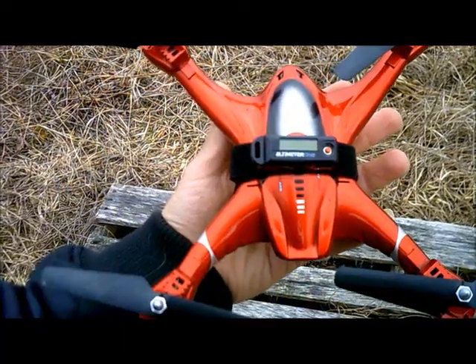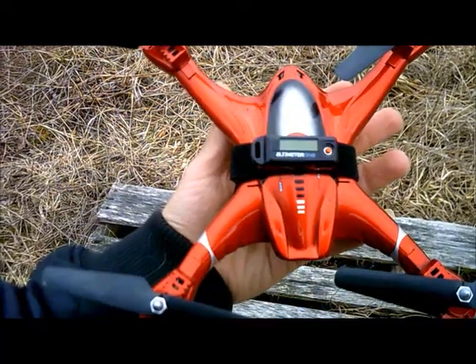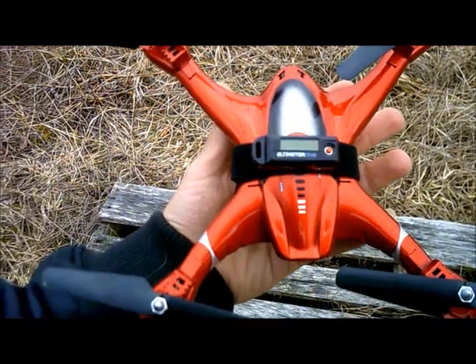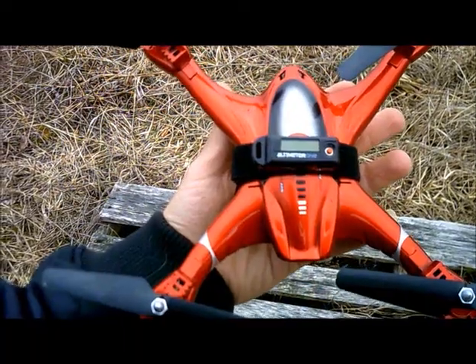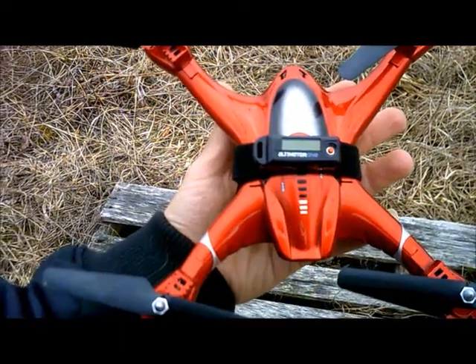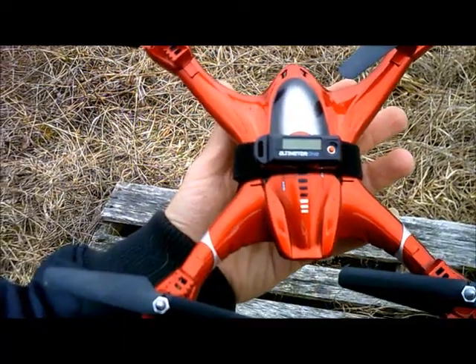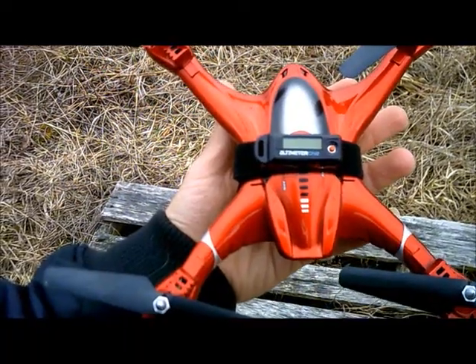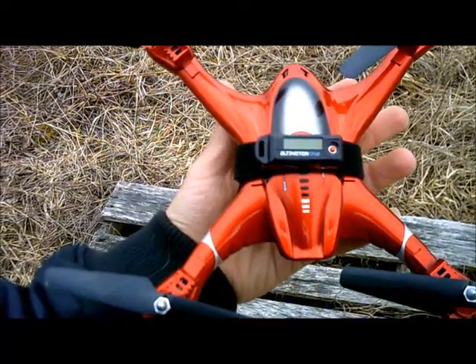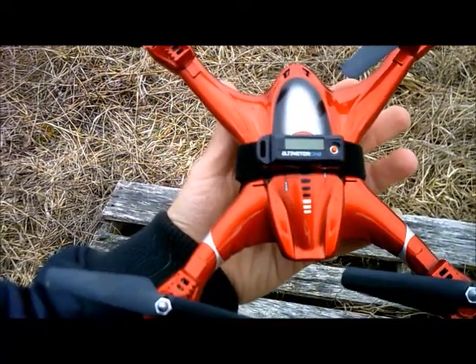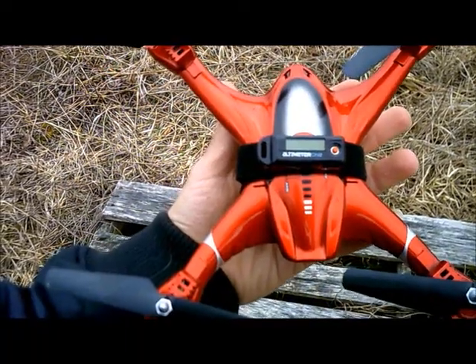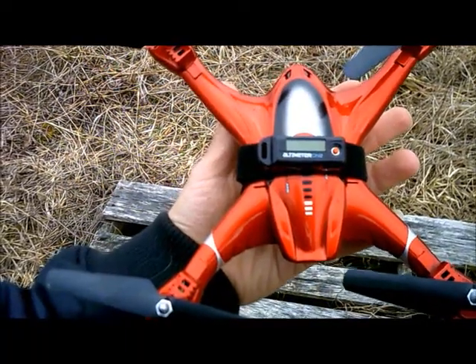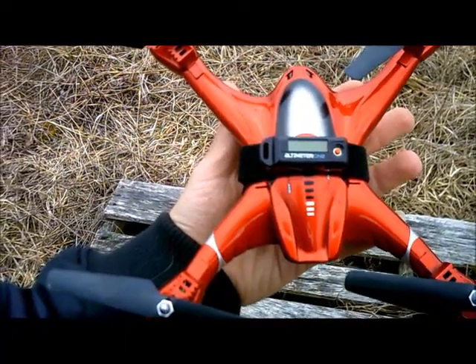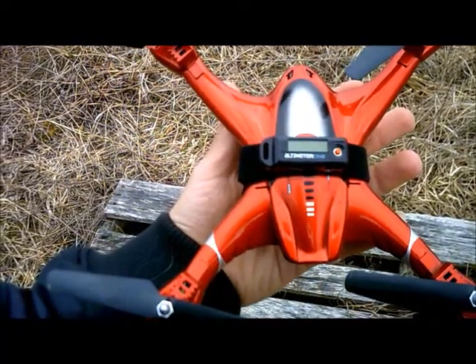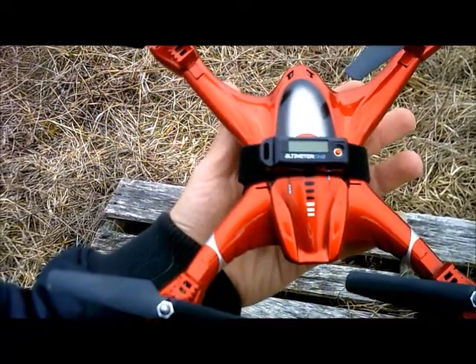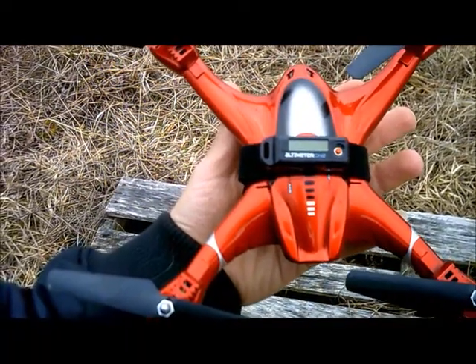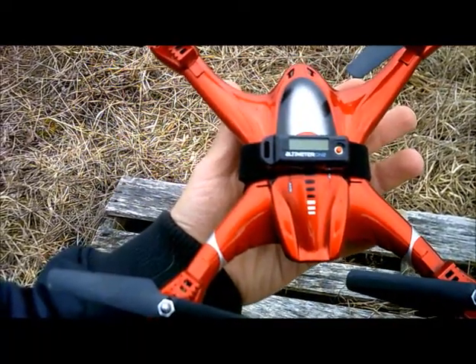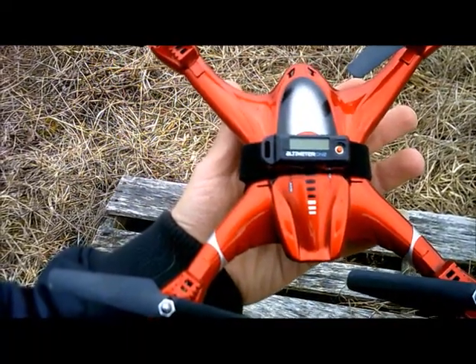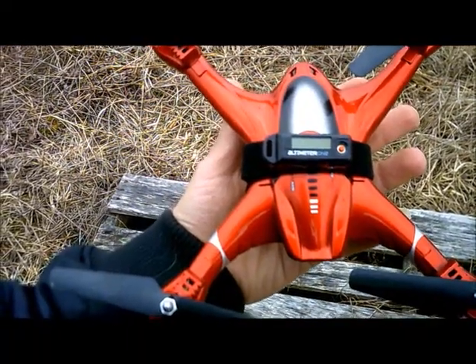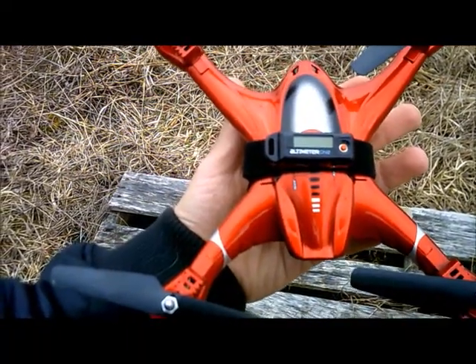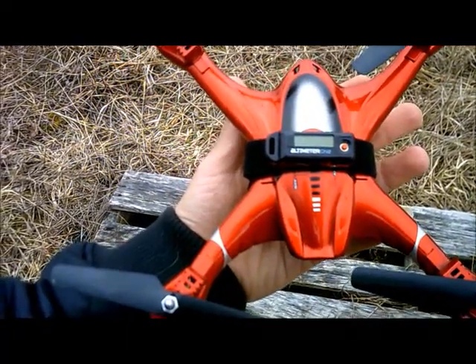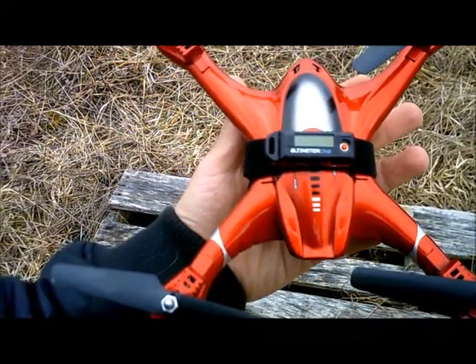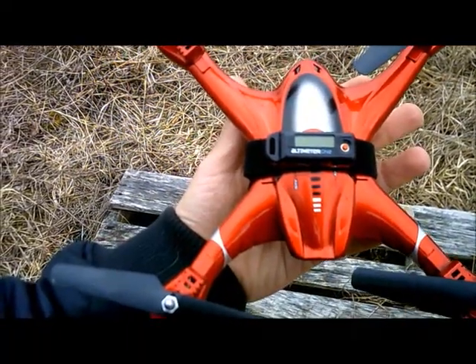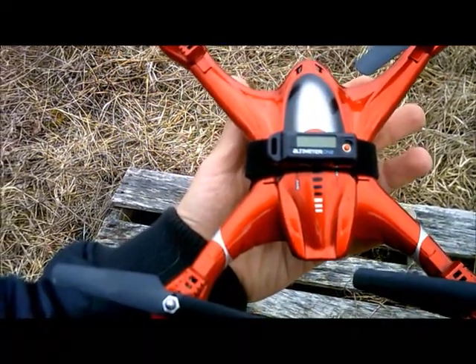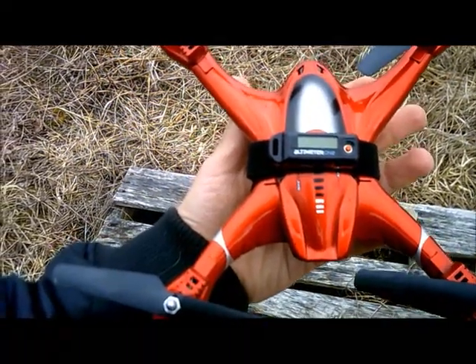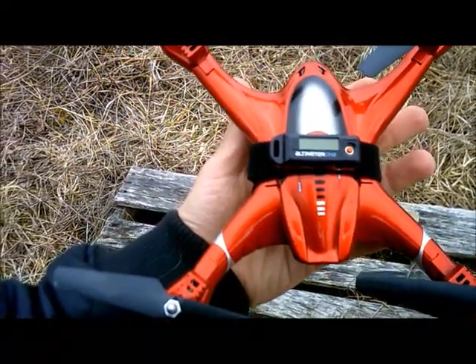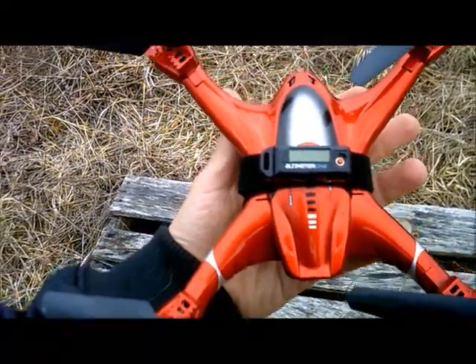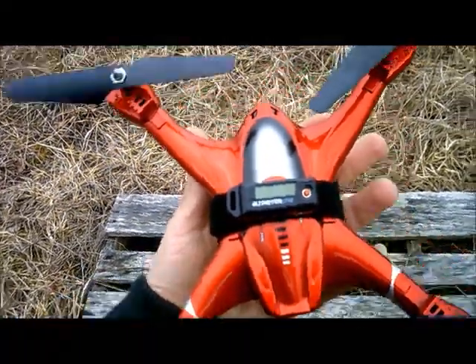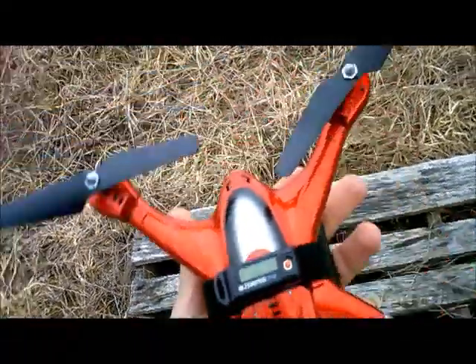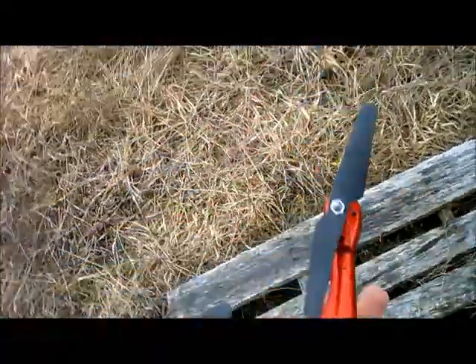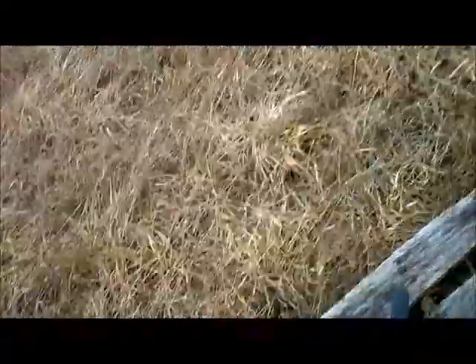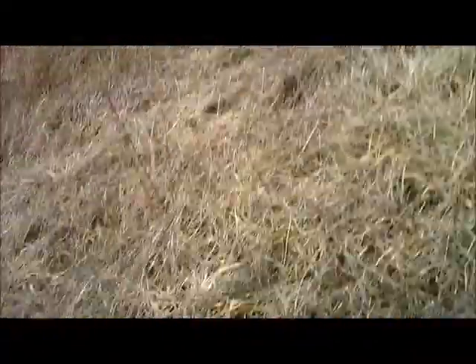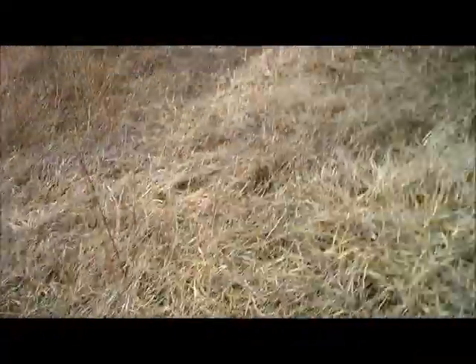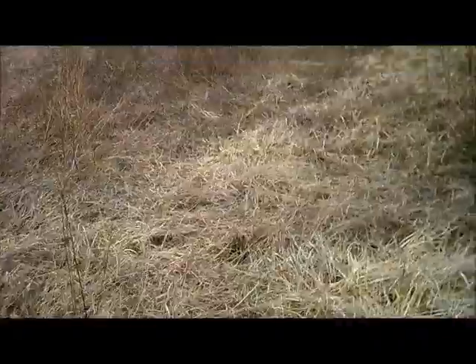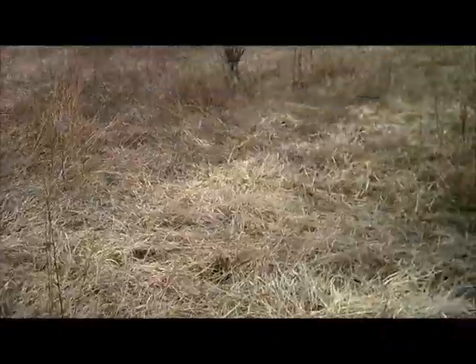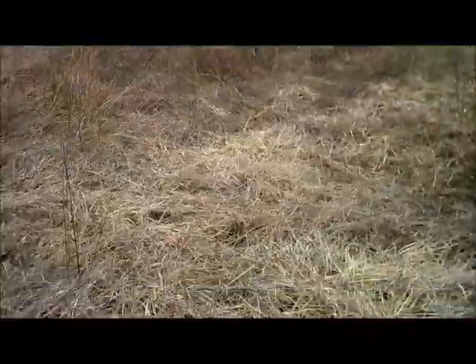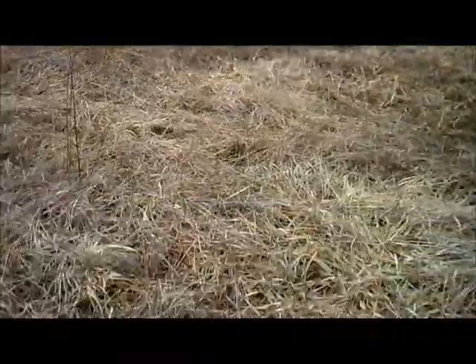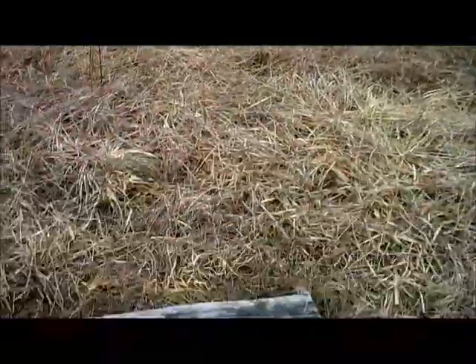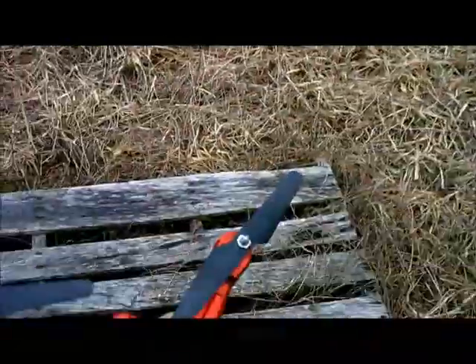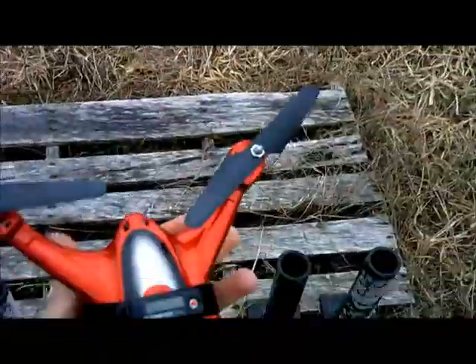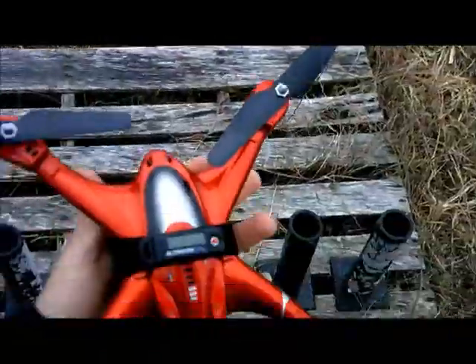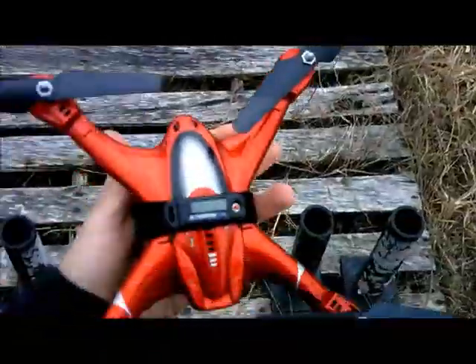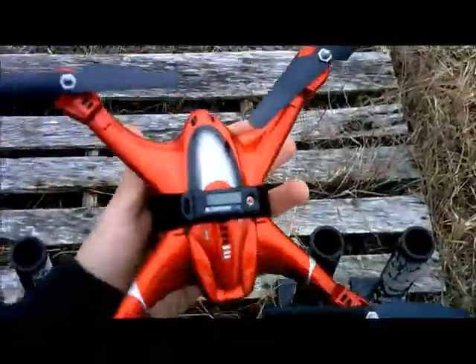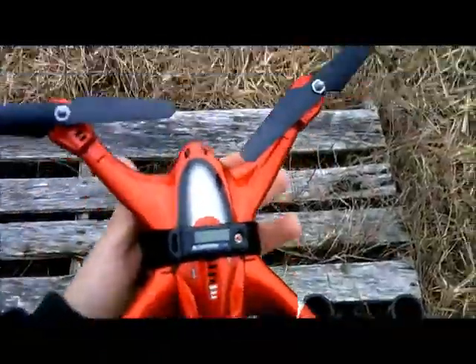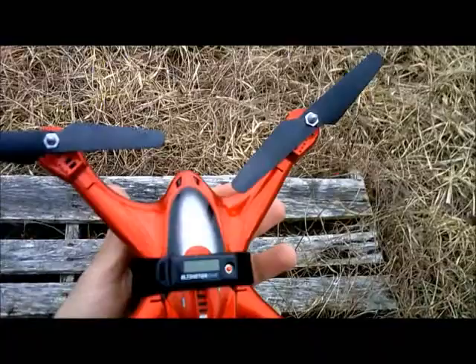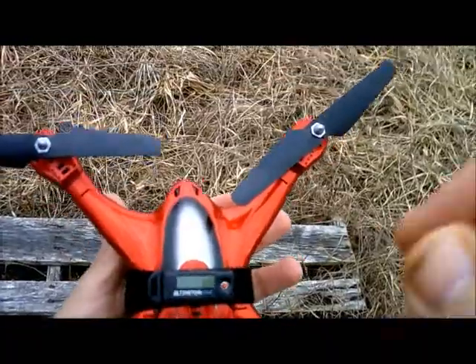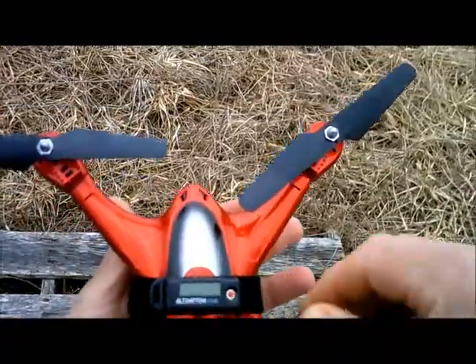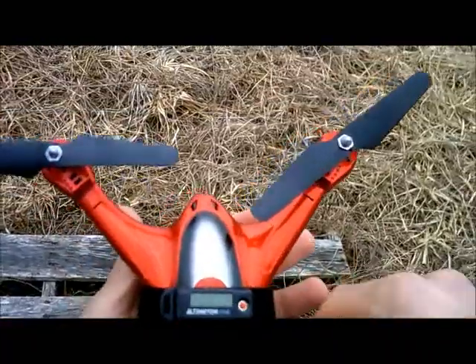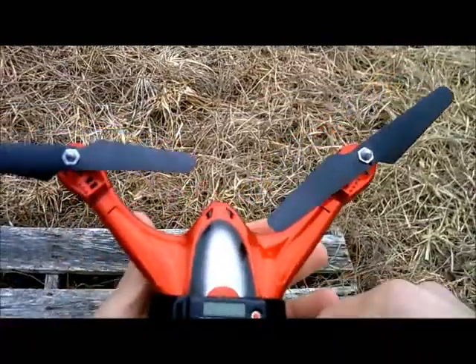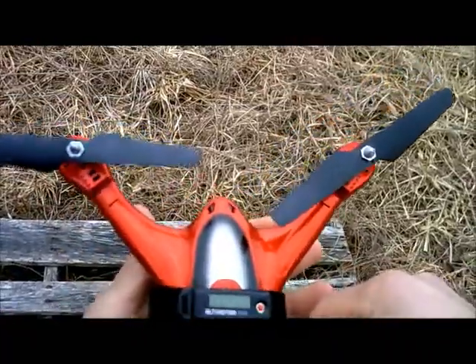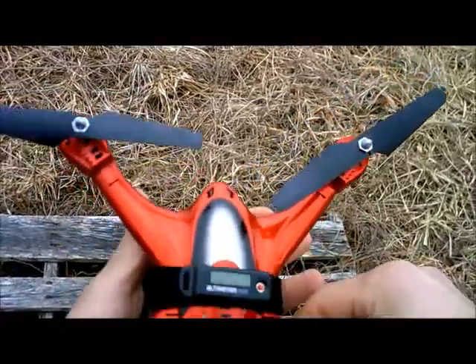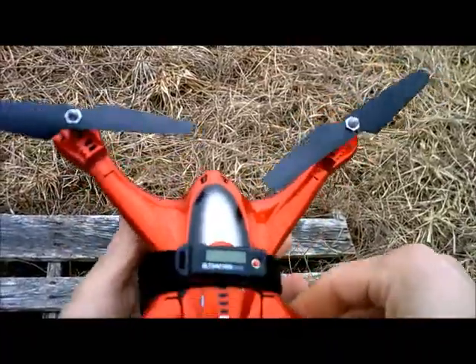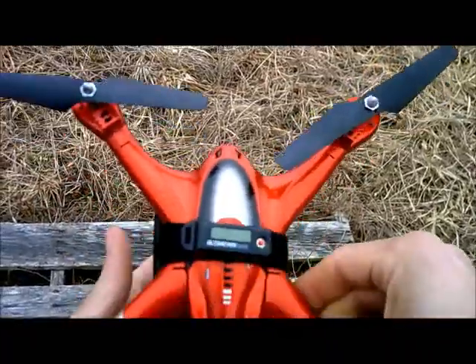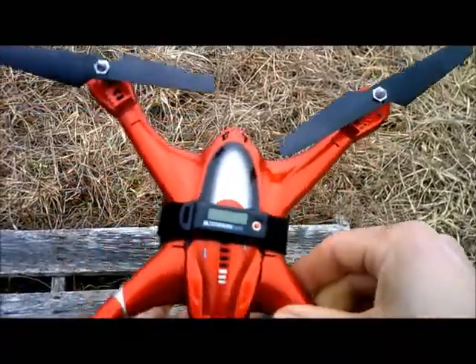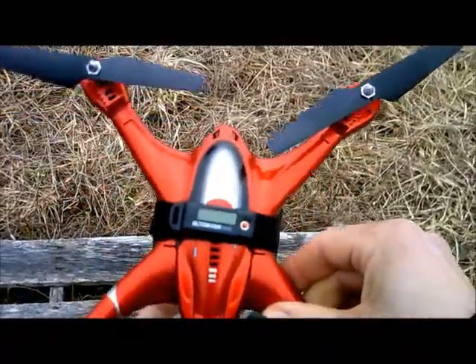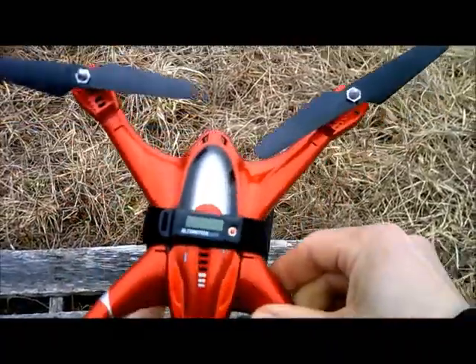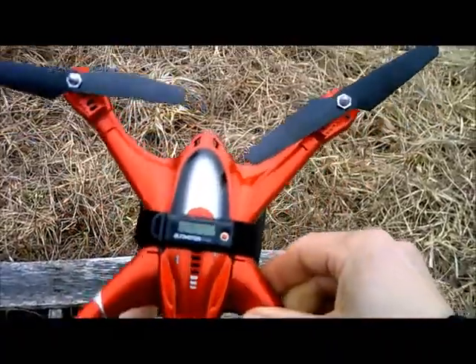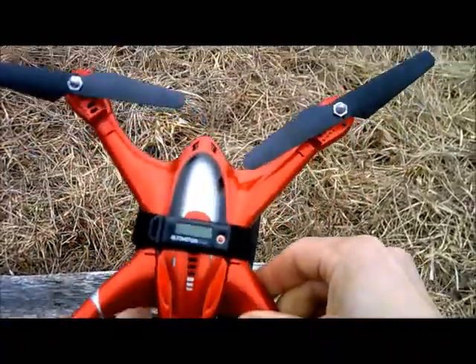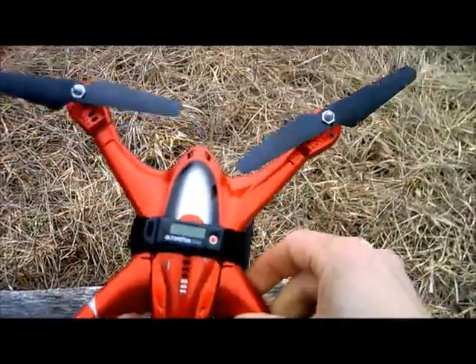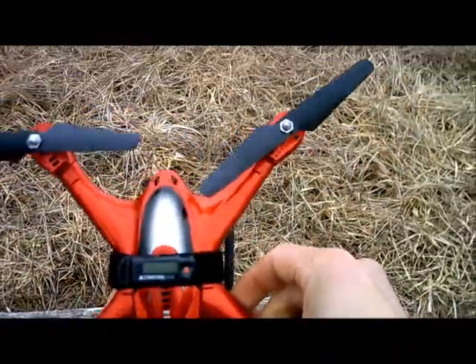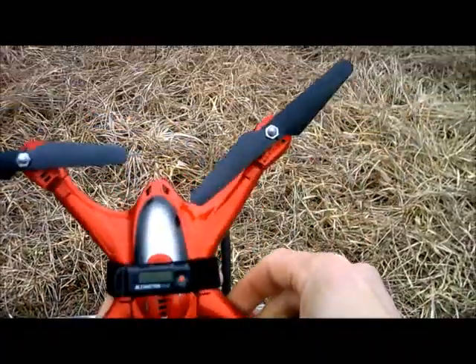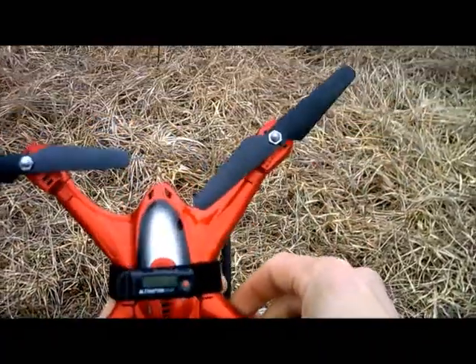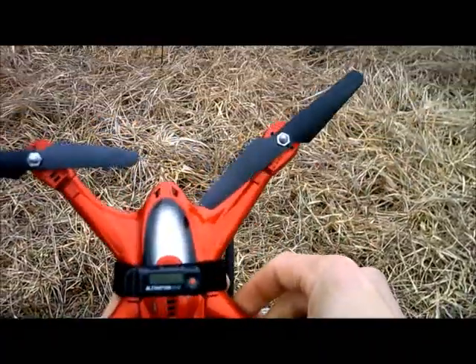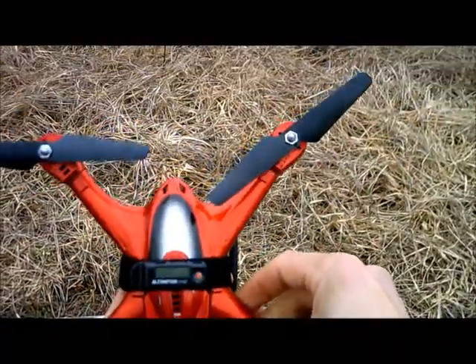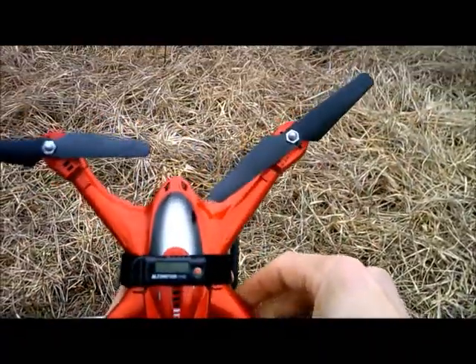Jdrone here. This is the SJX 300. We're going to take it for an altitude test. Look at that paint — it's amazing.